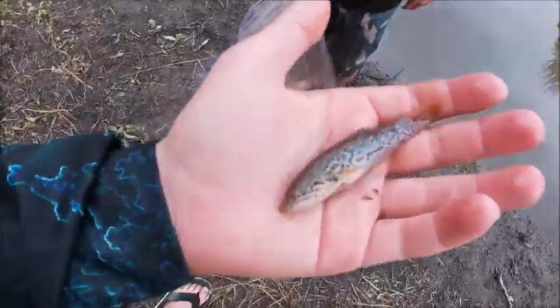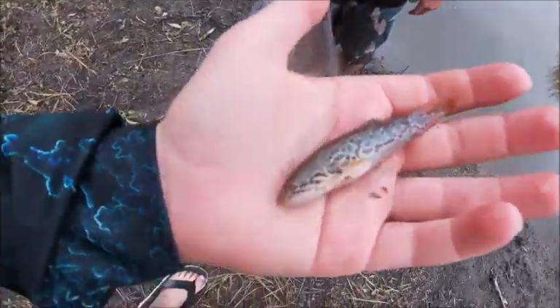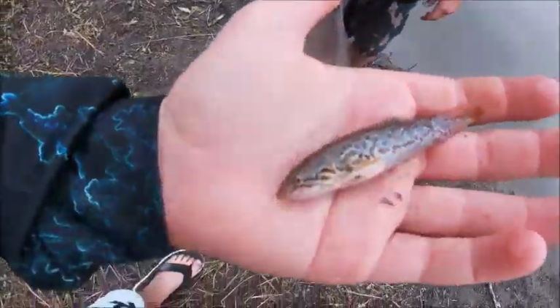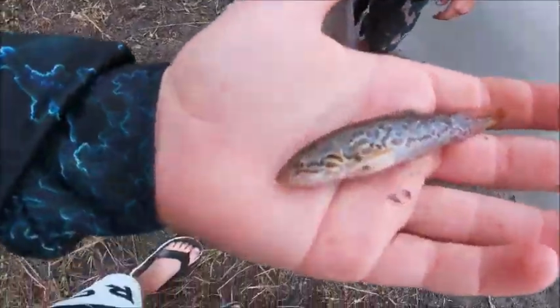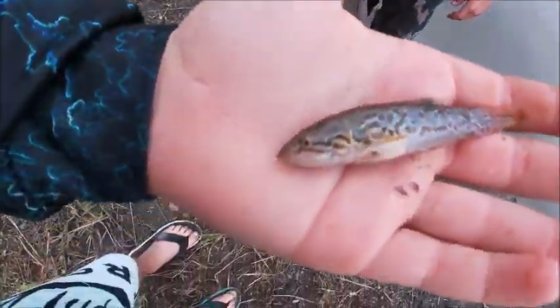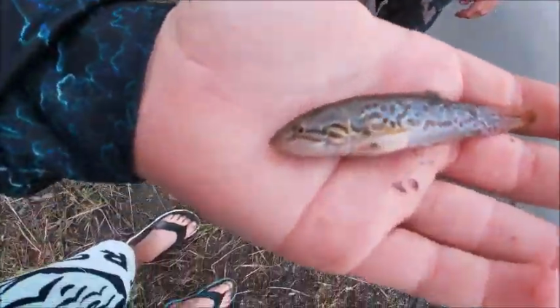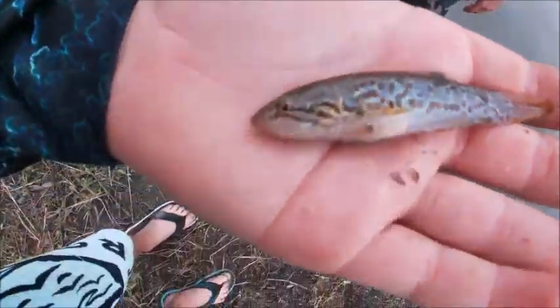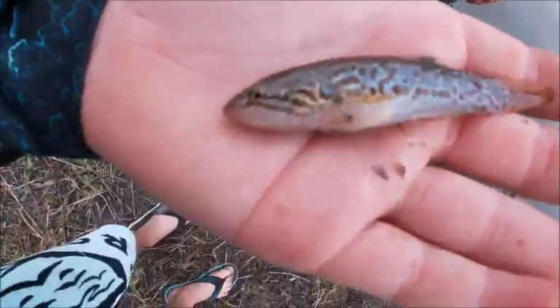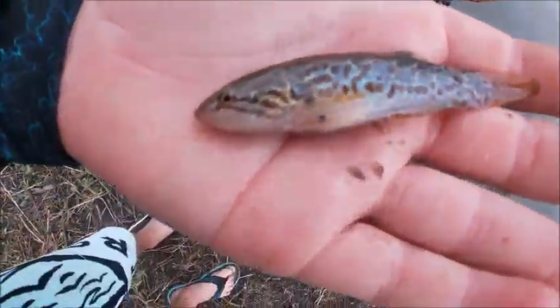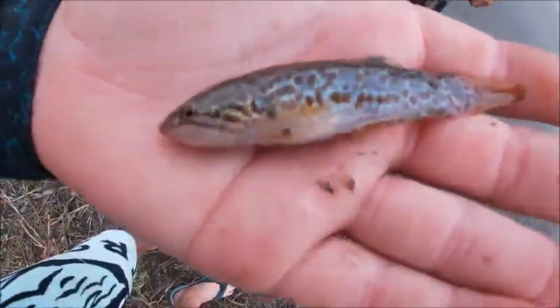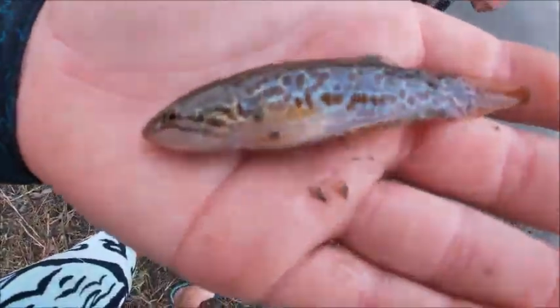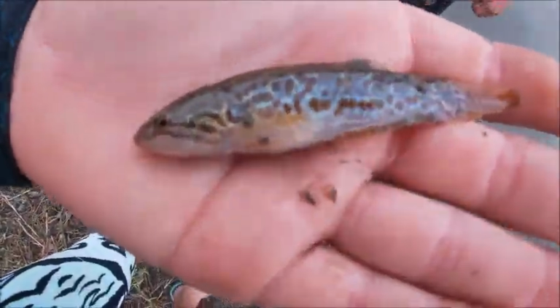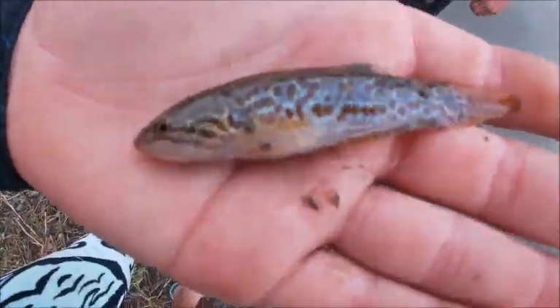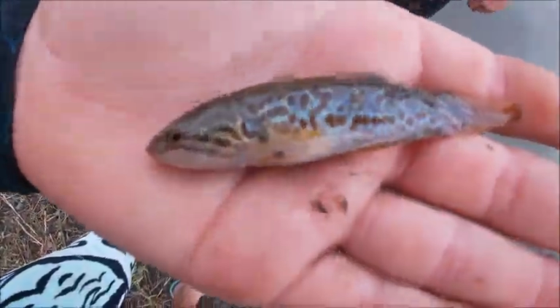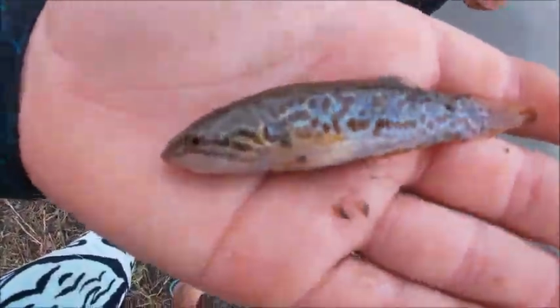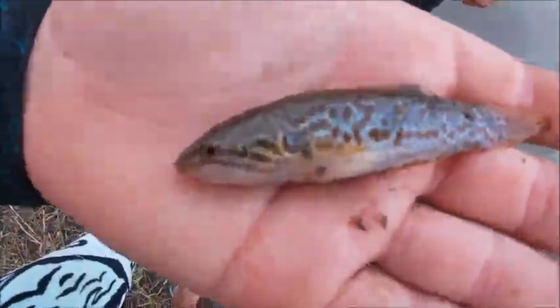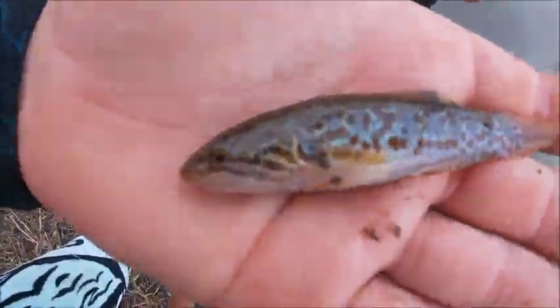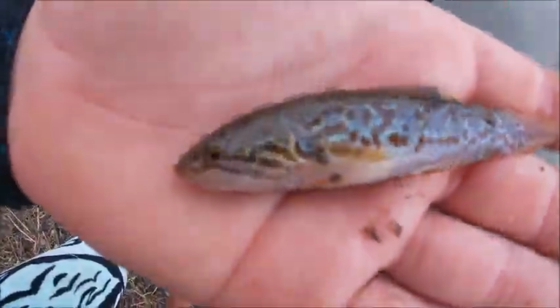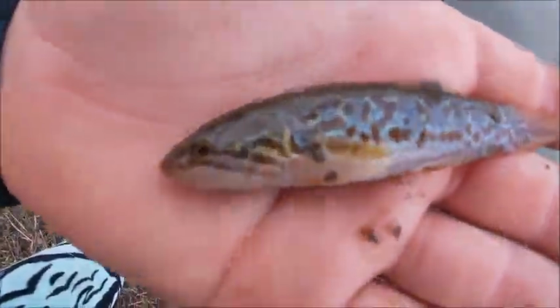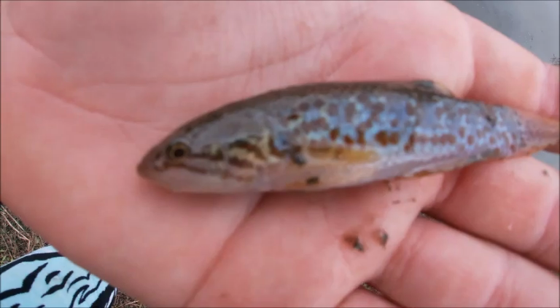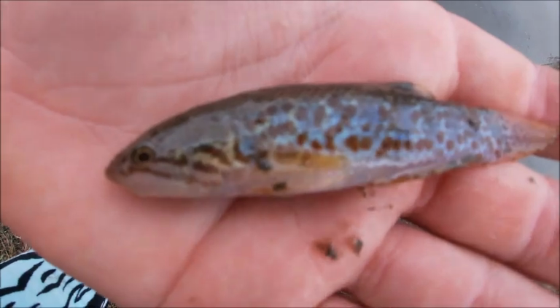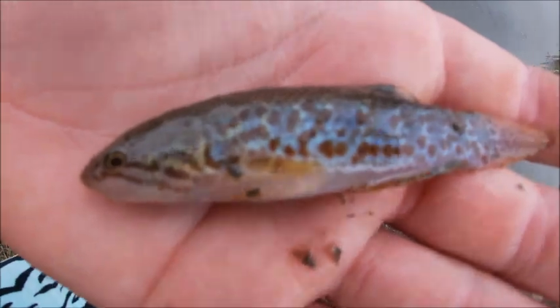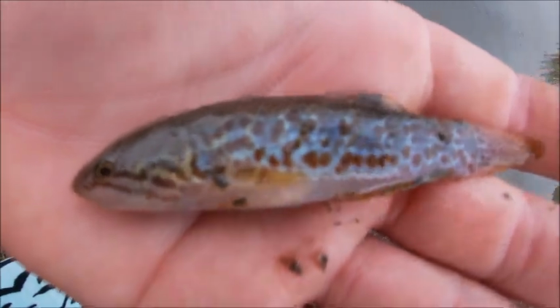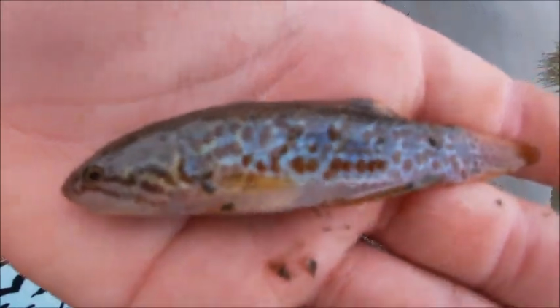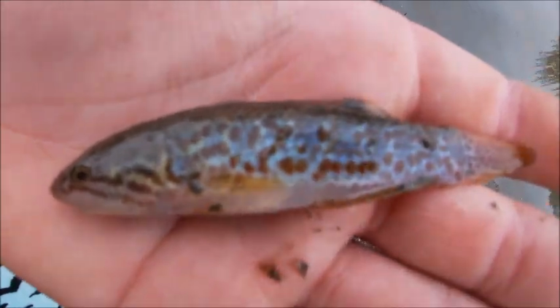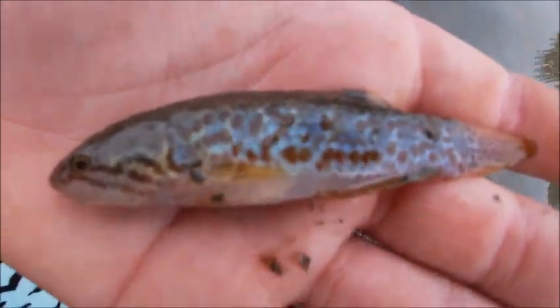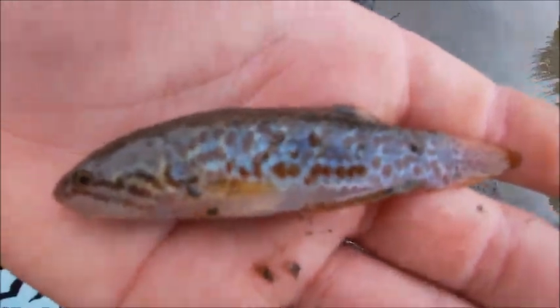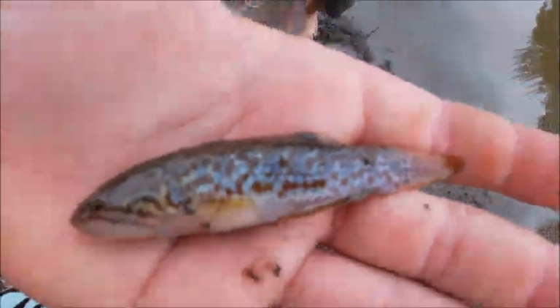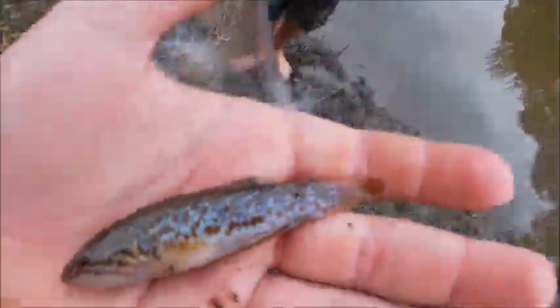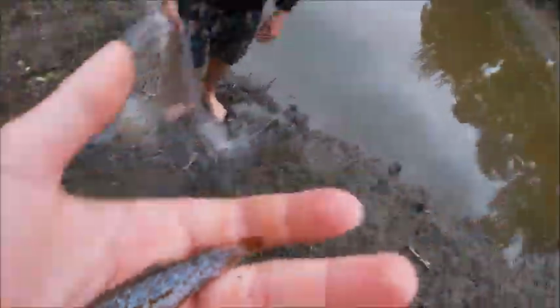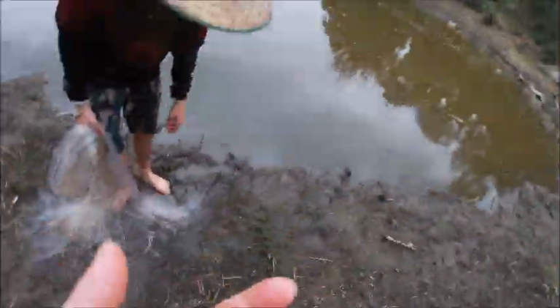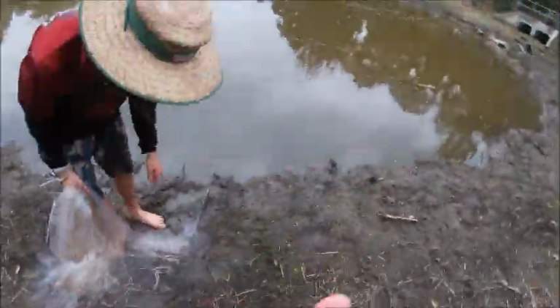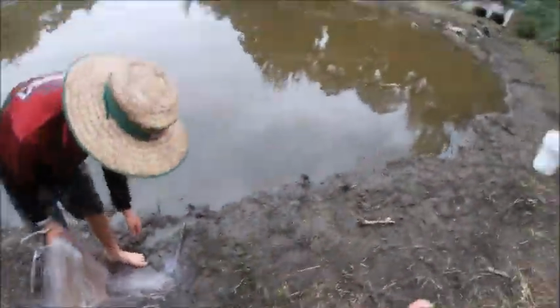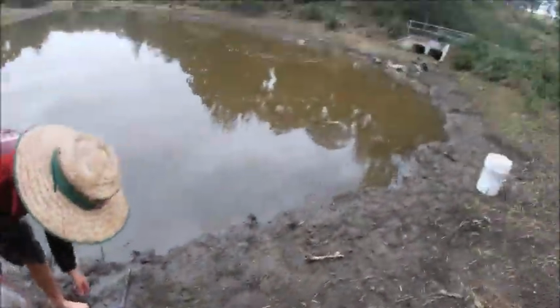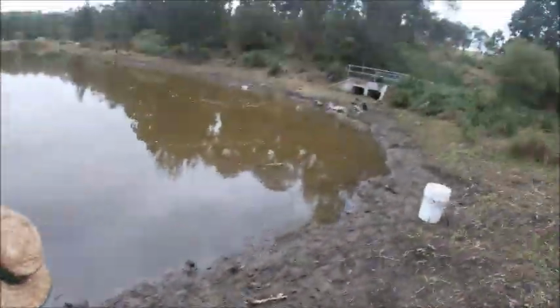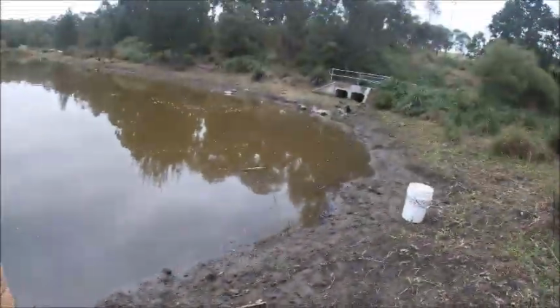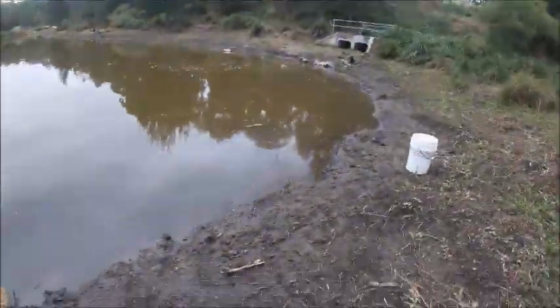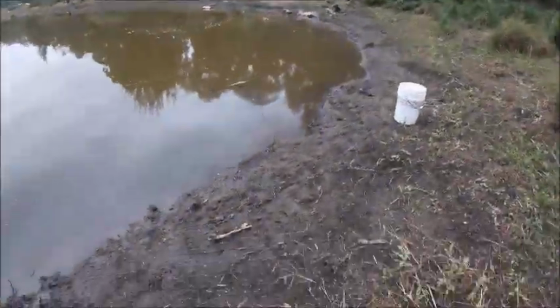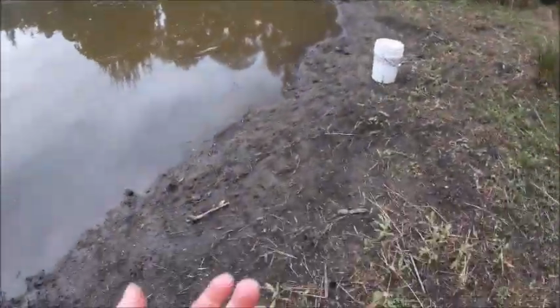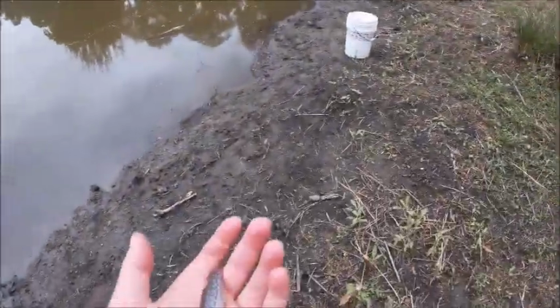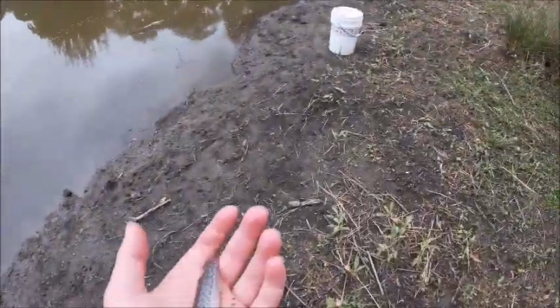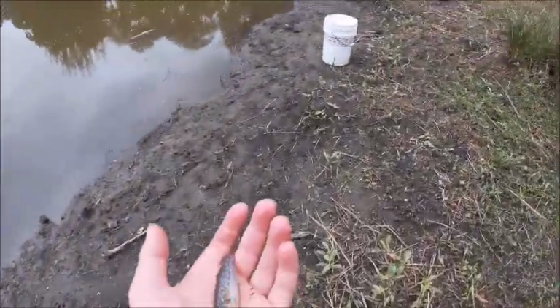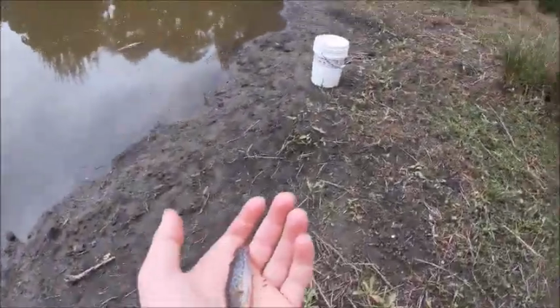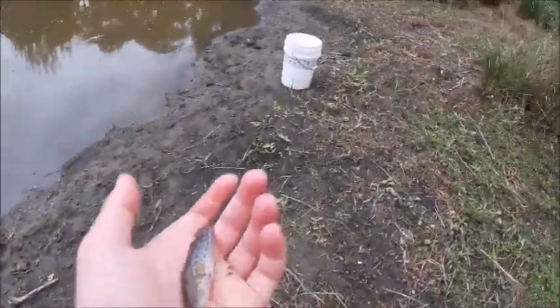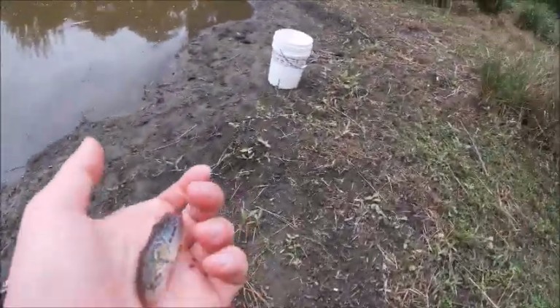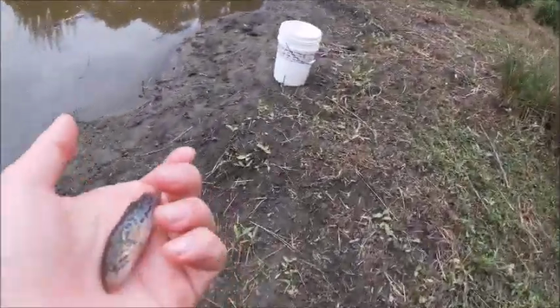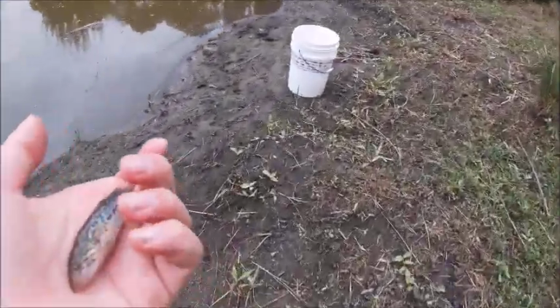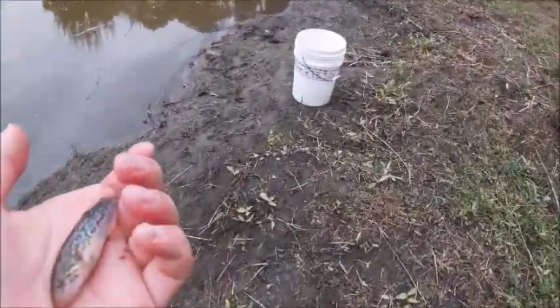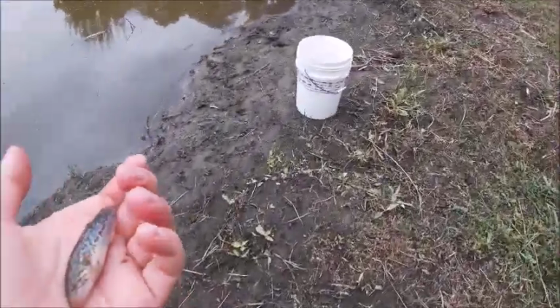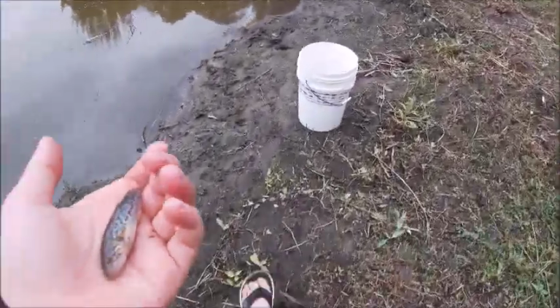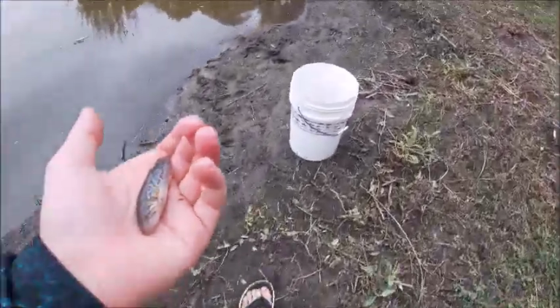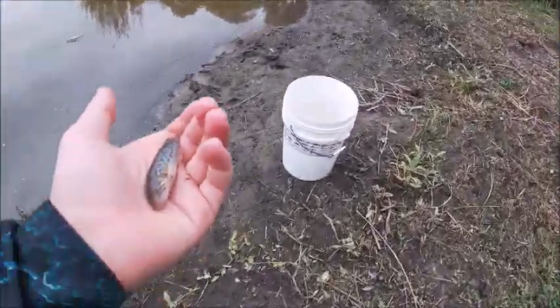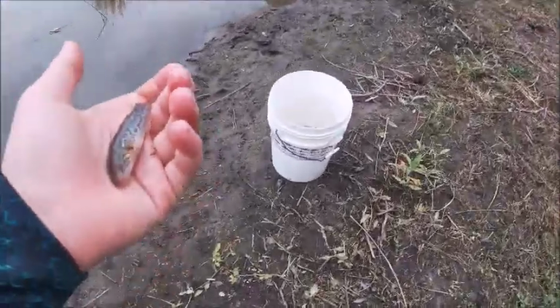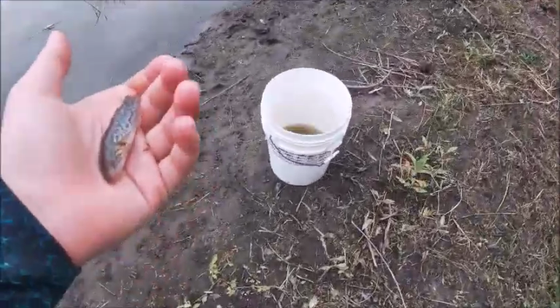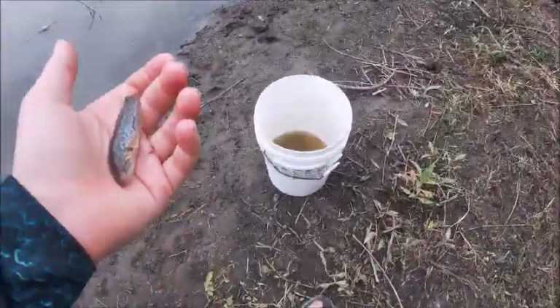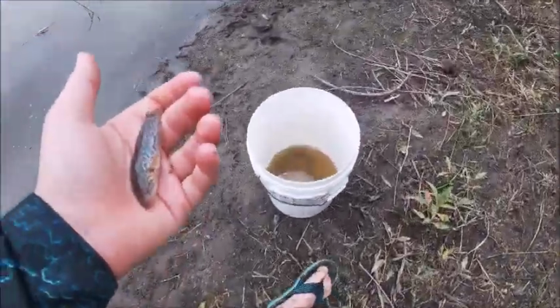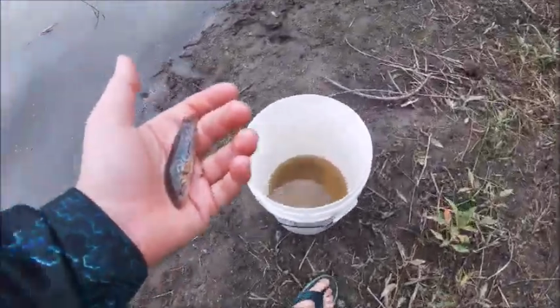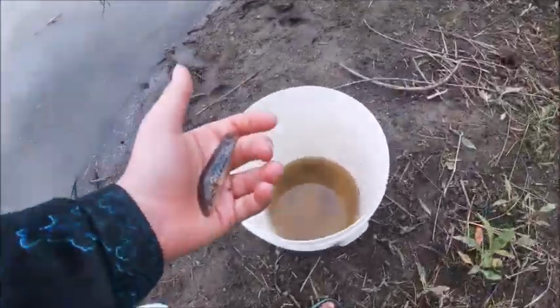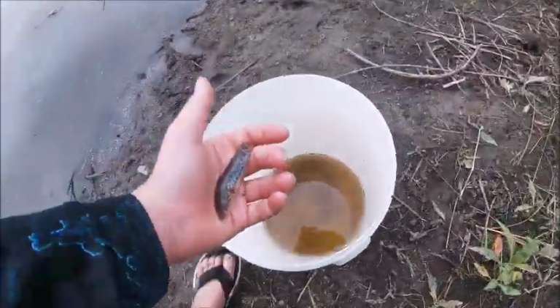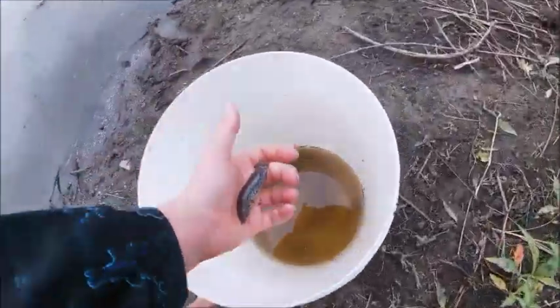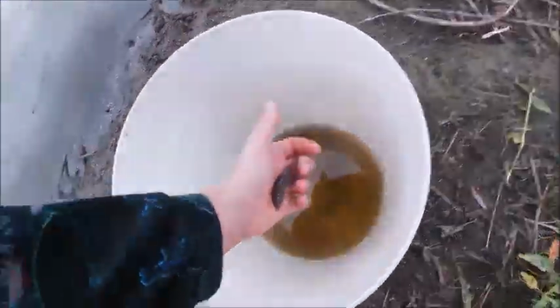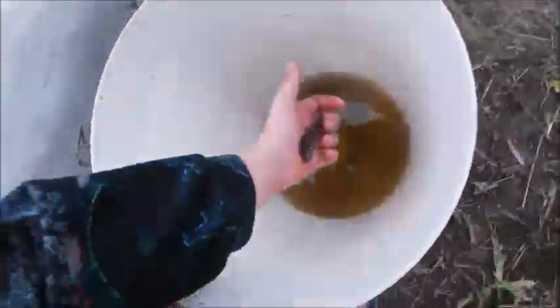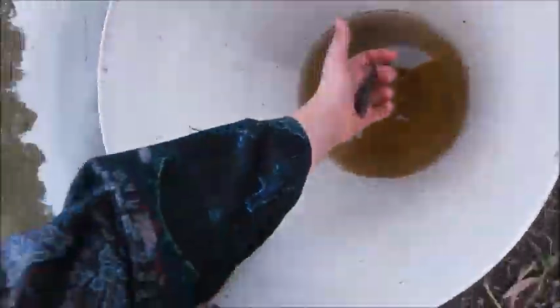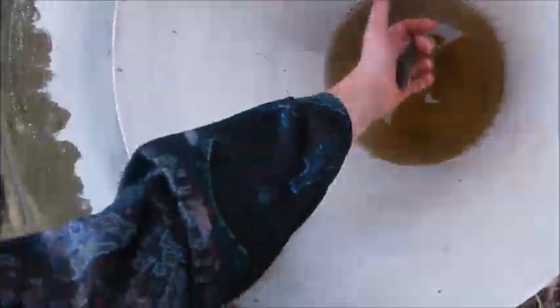Alright guys, we've just got another one here — another gudgeon. We'll put him in the bucket, saving these fish.